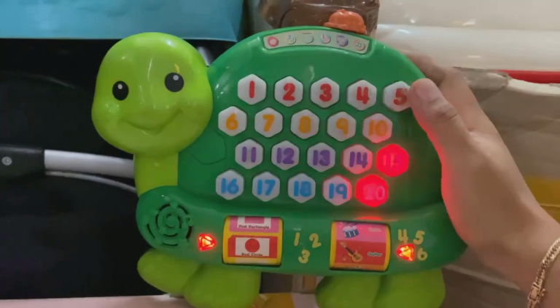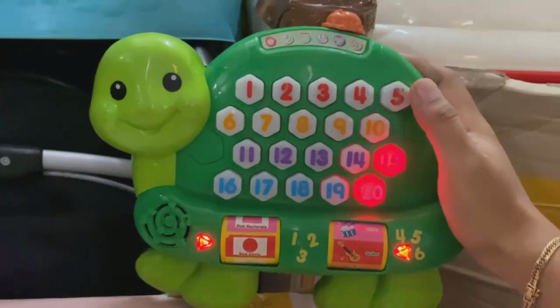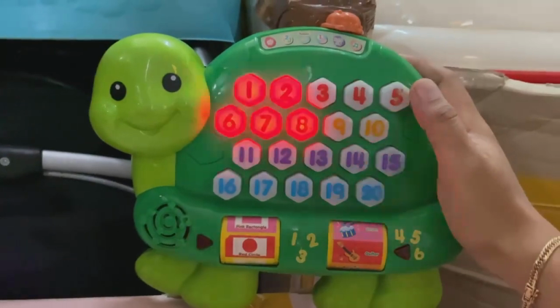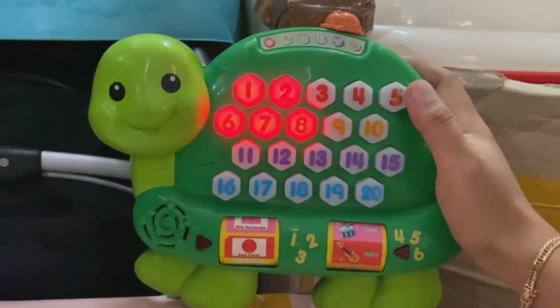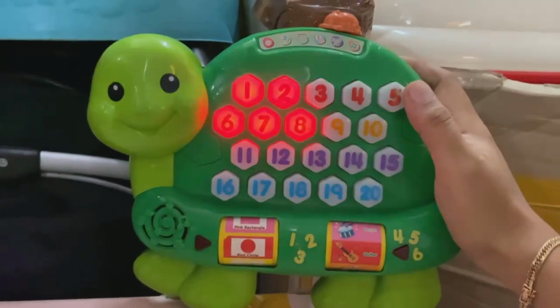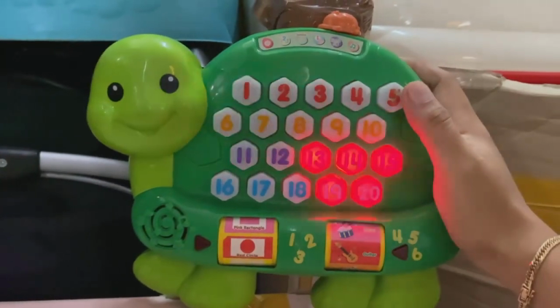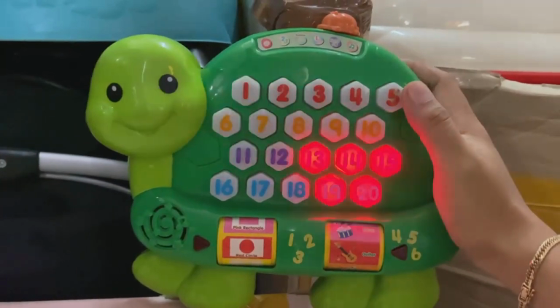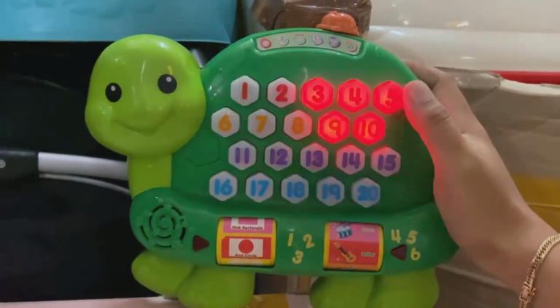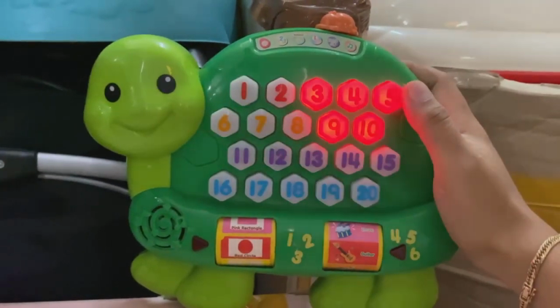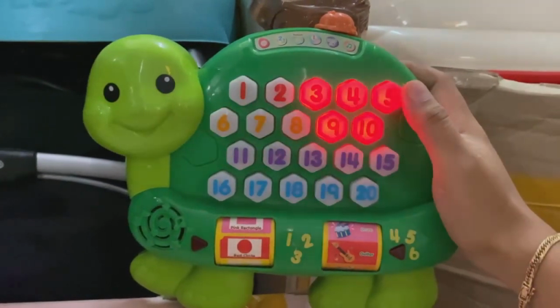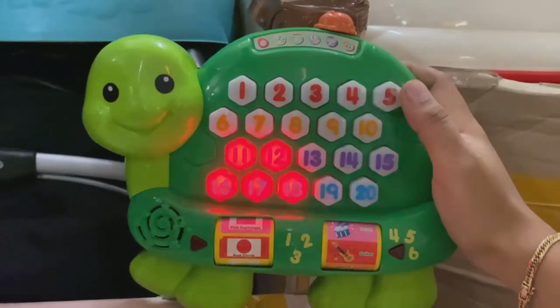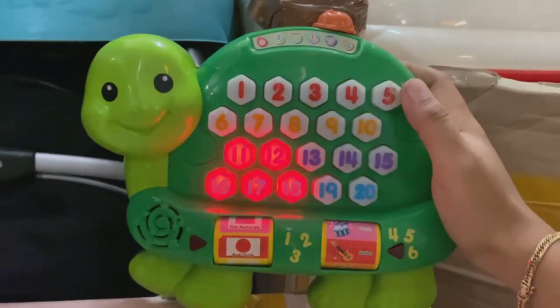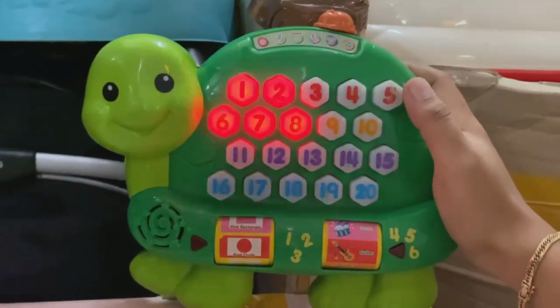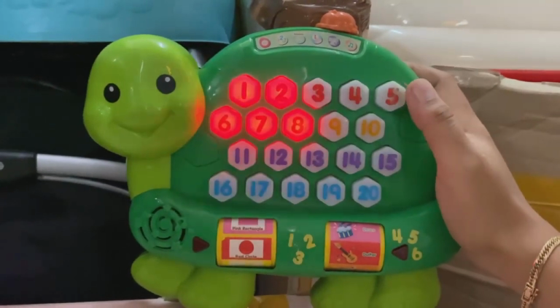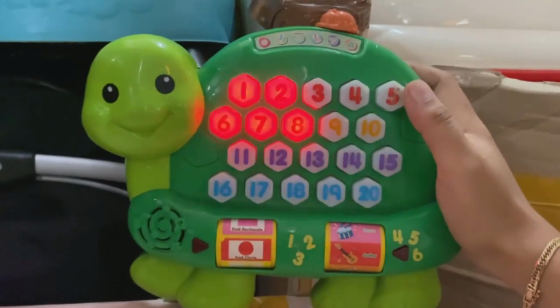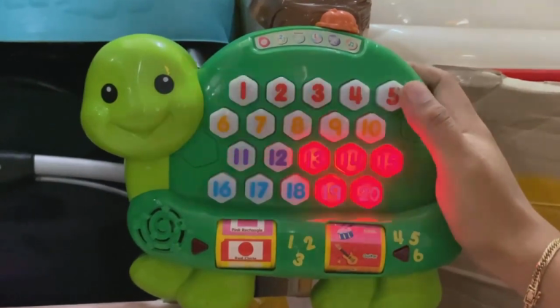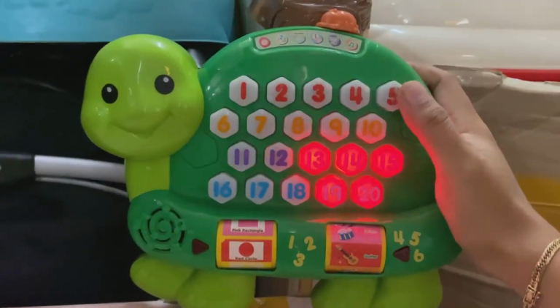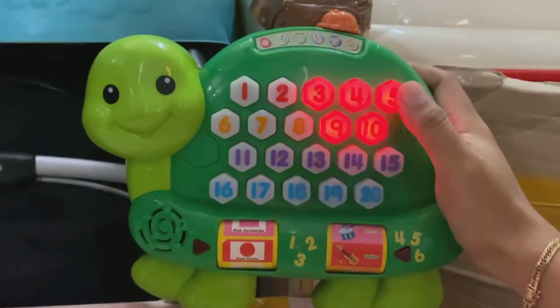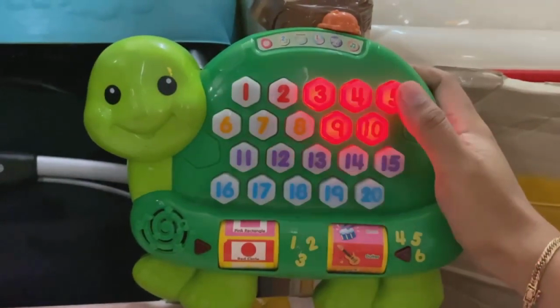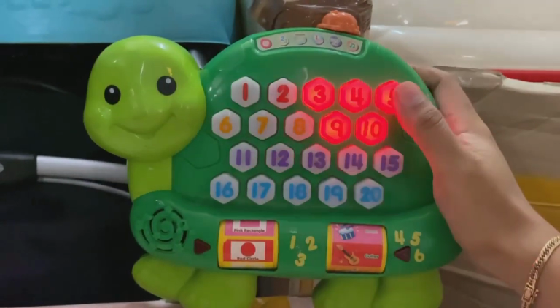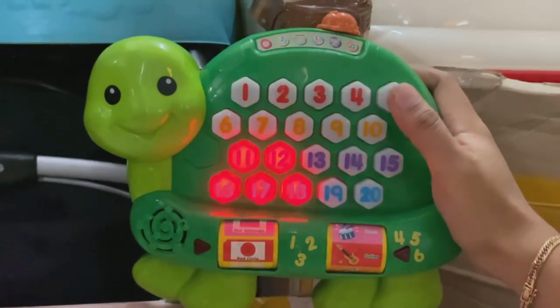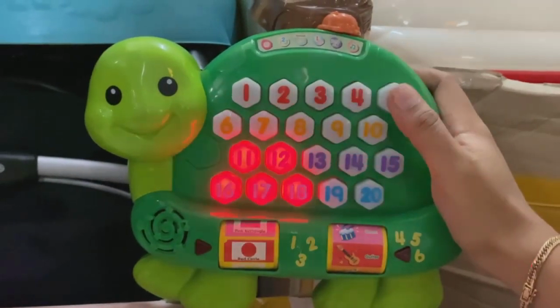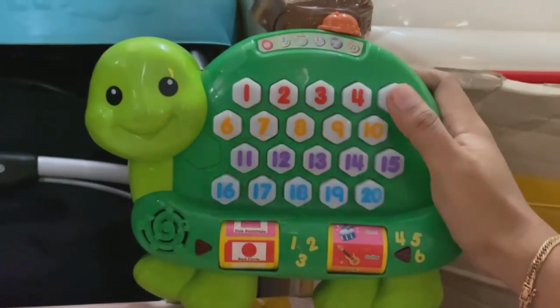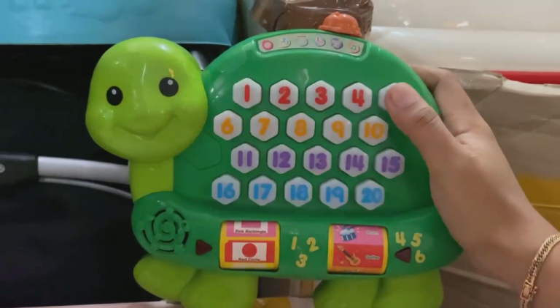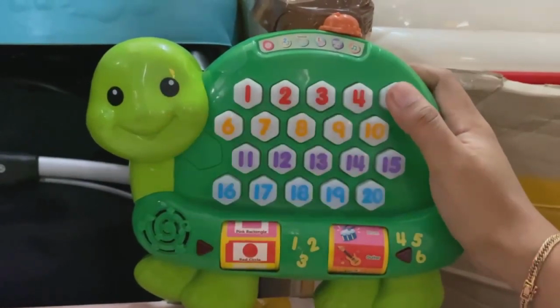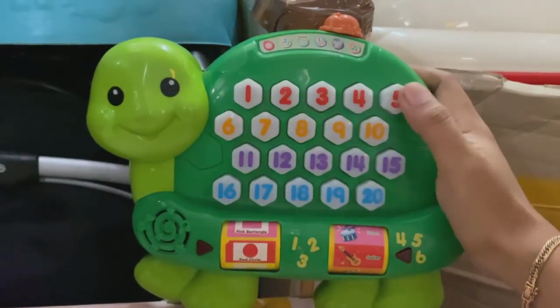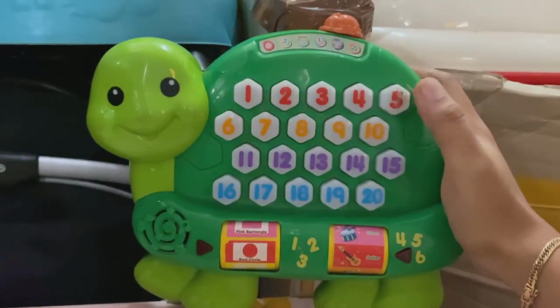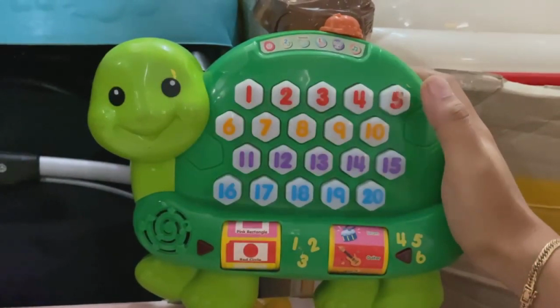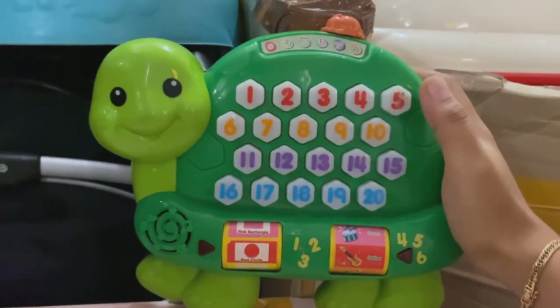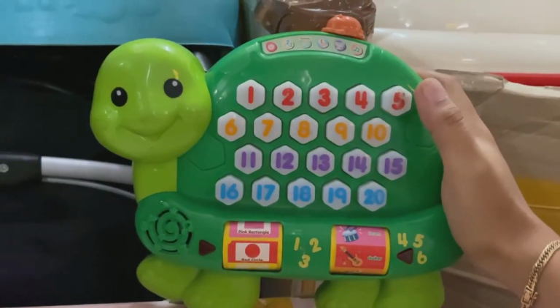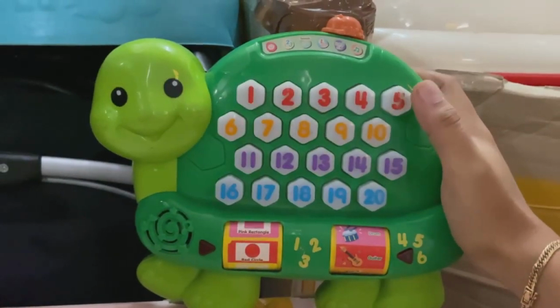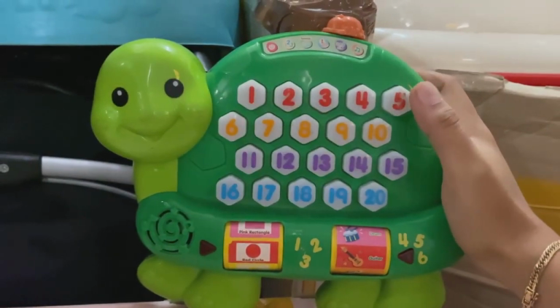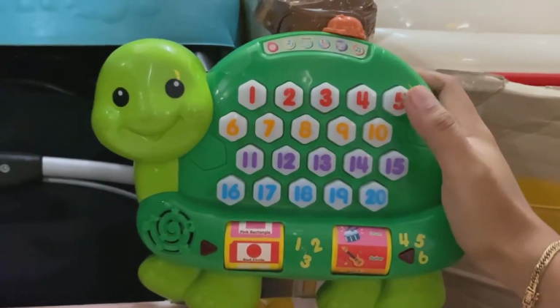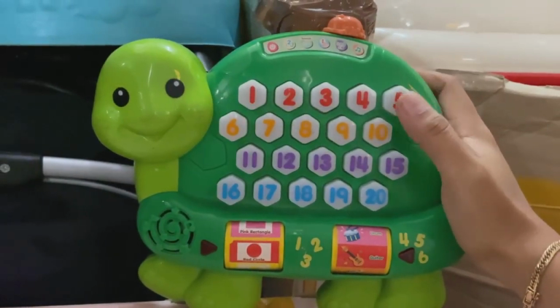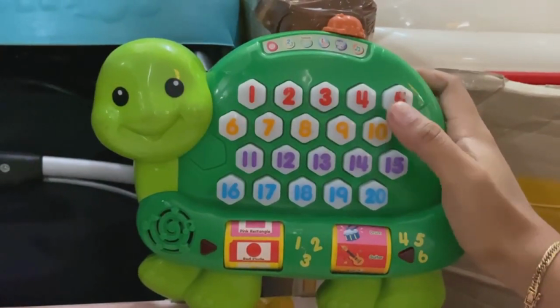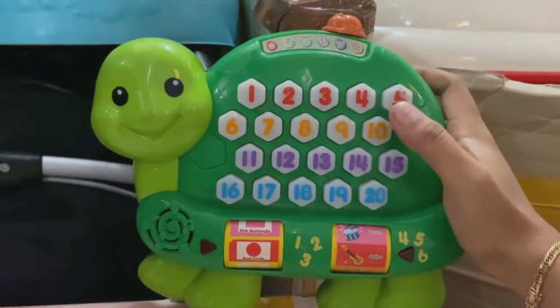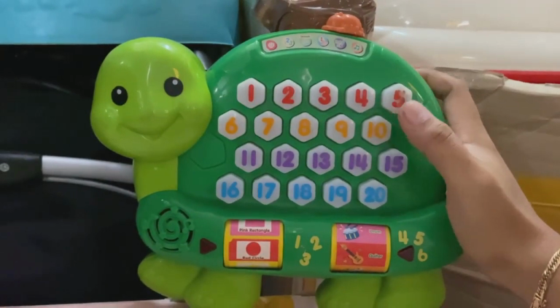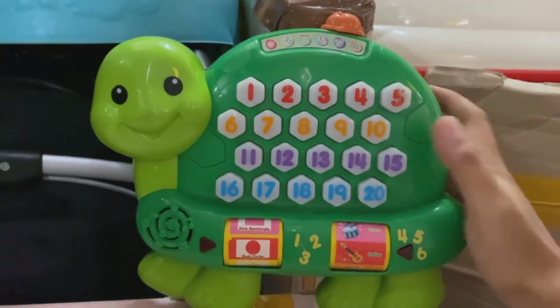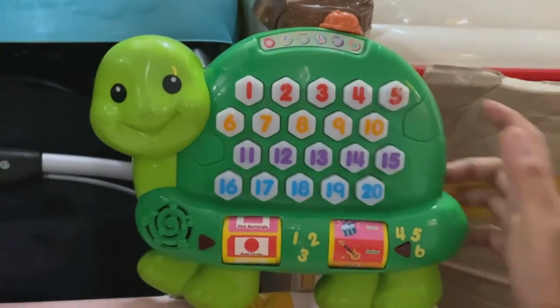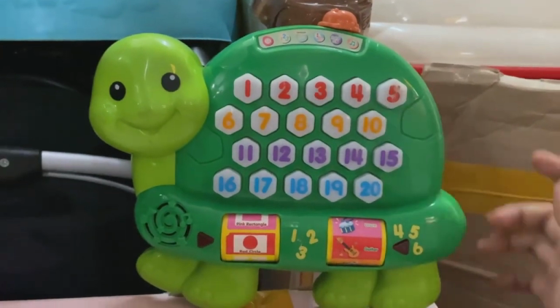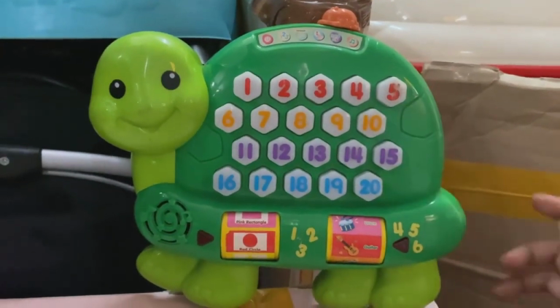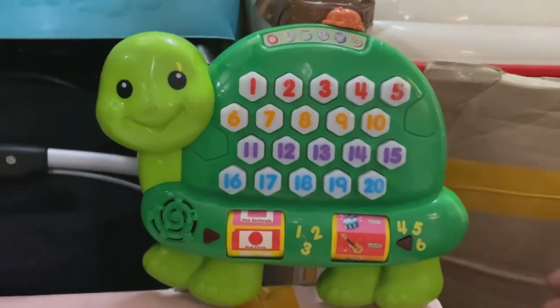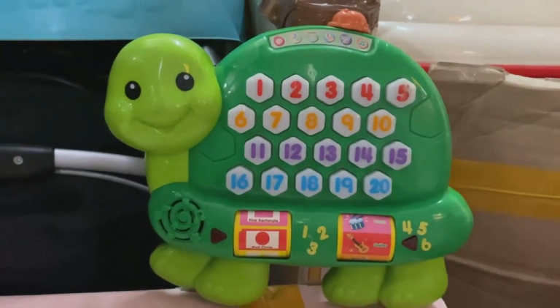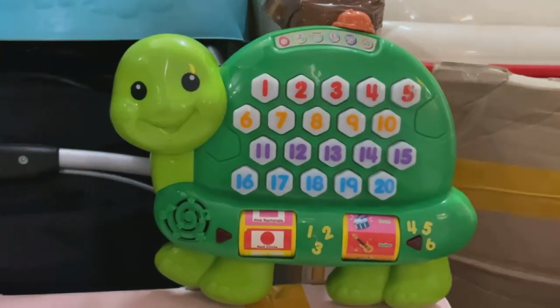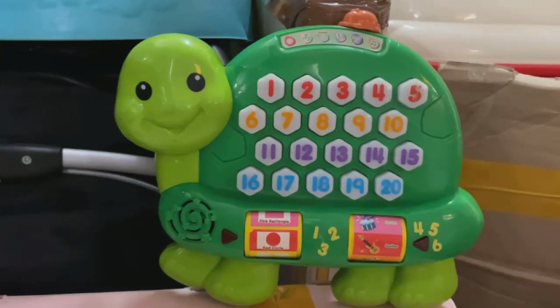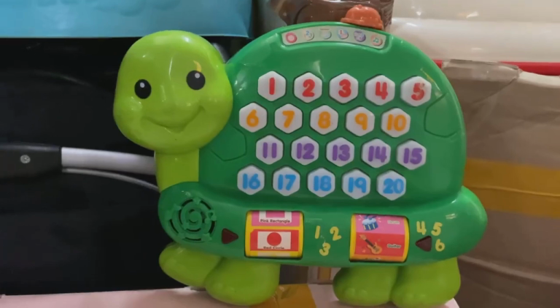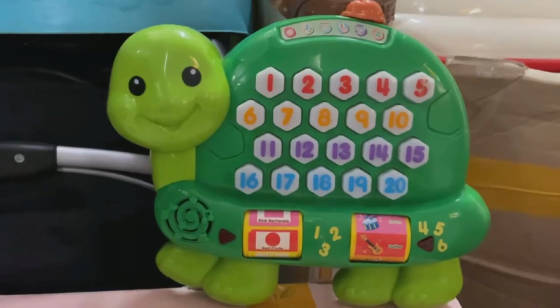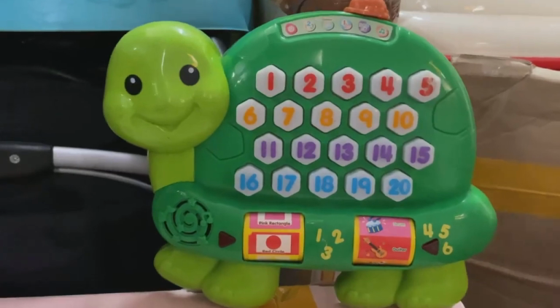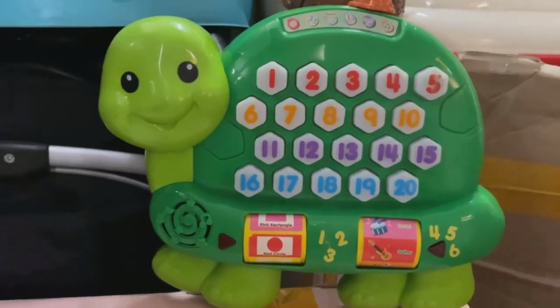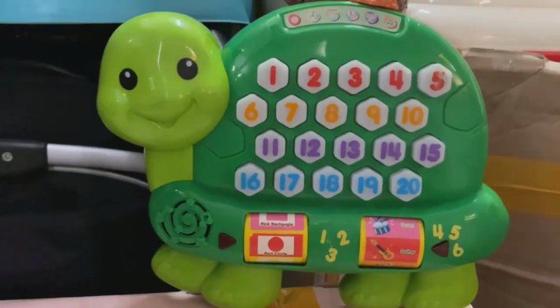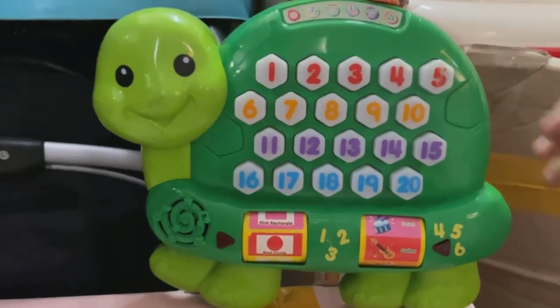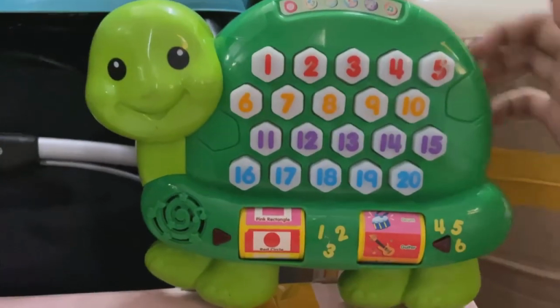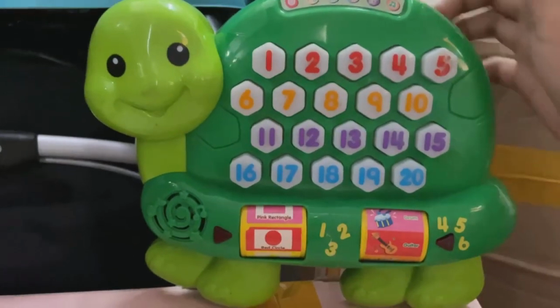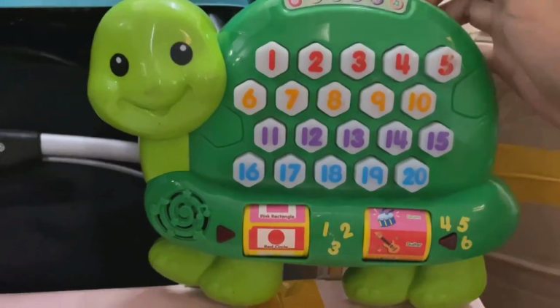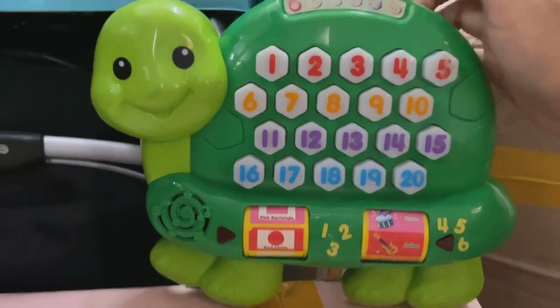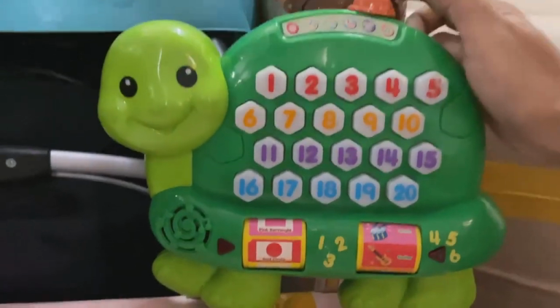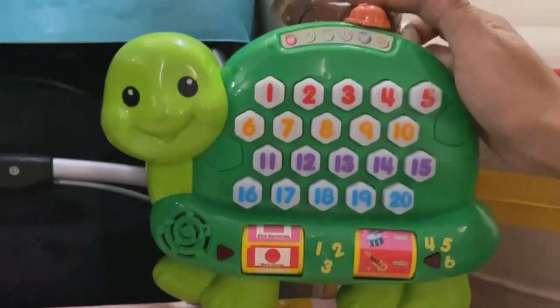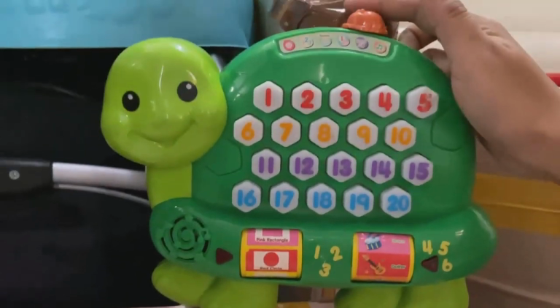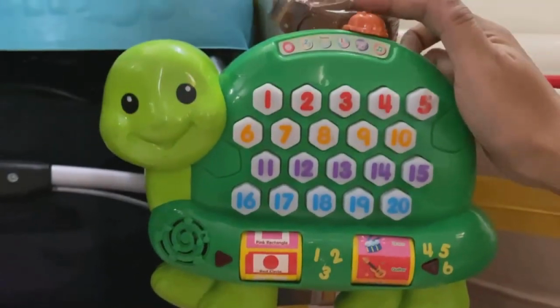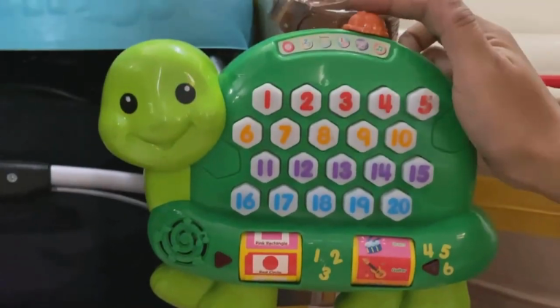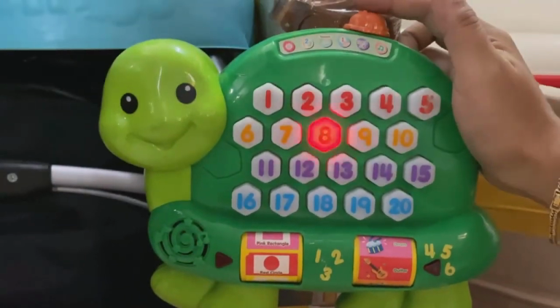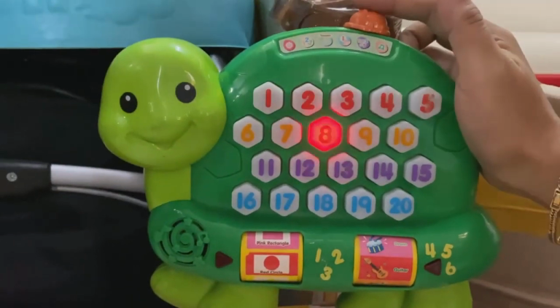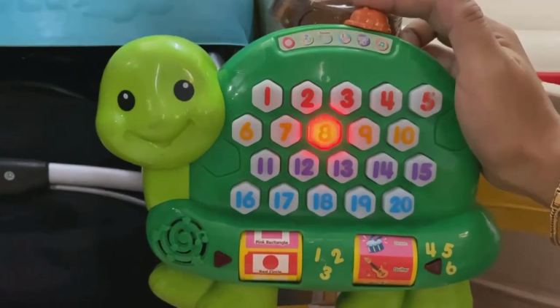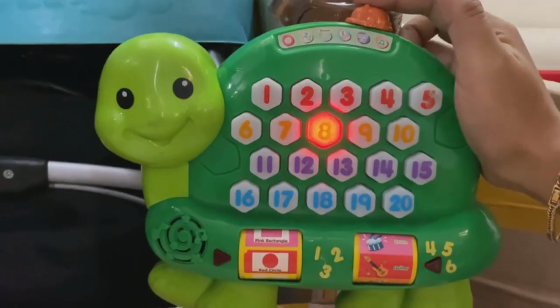Let's add the numbers together. I'll choose the number first. I choose the number eight.